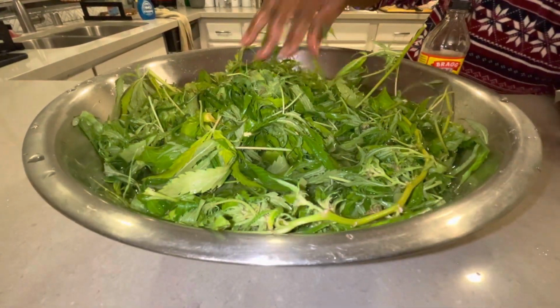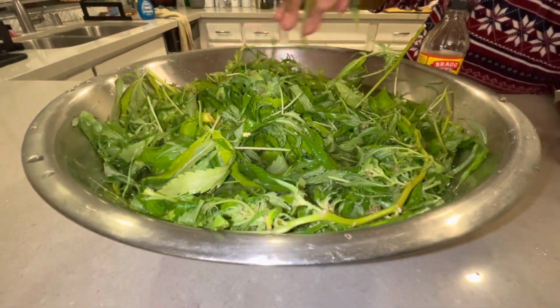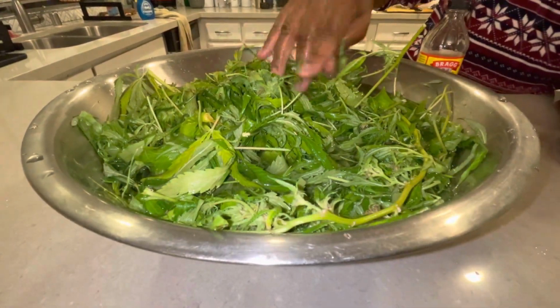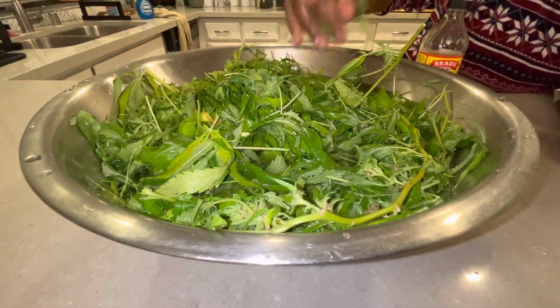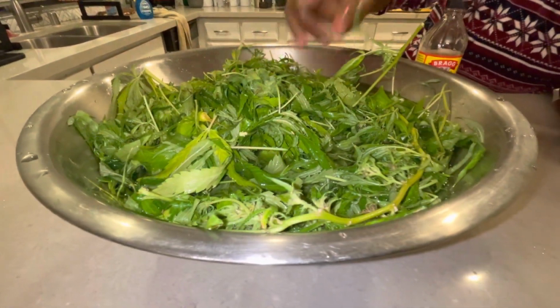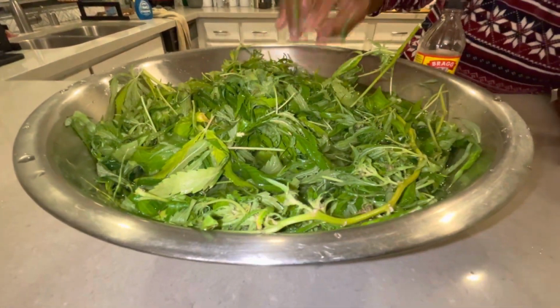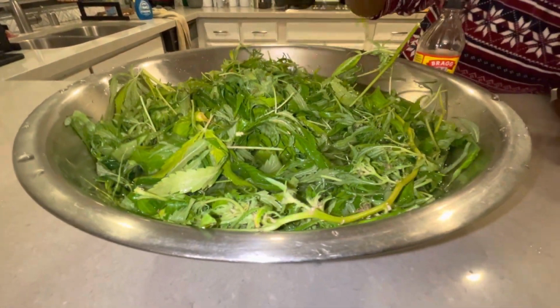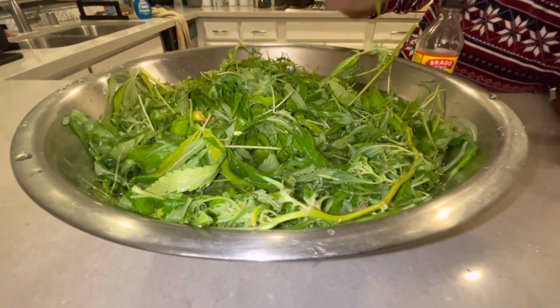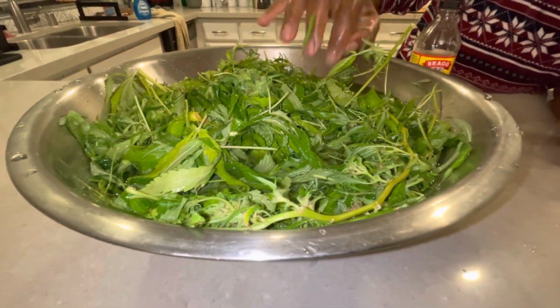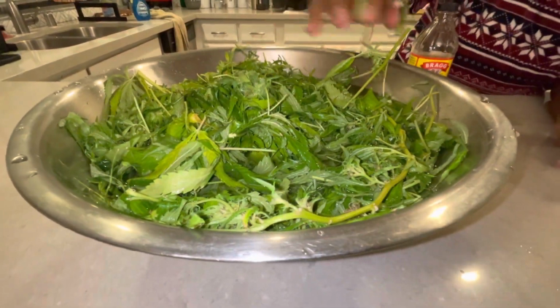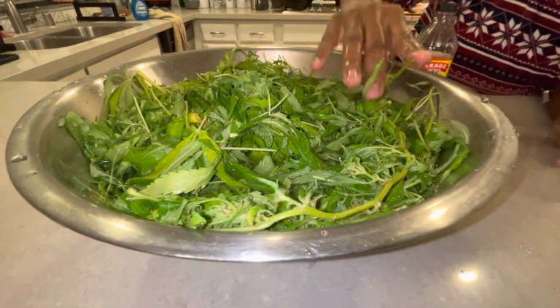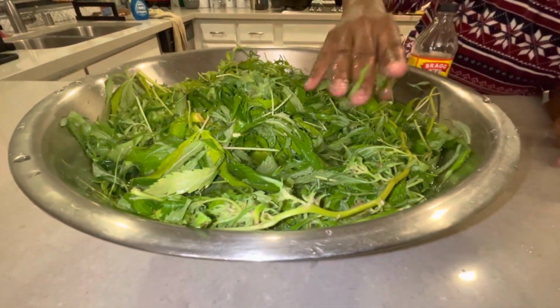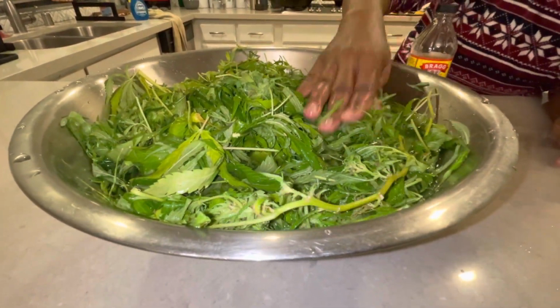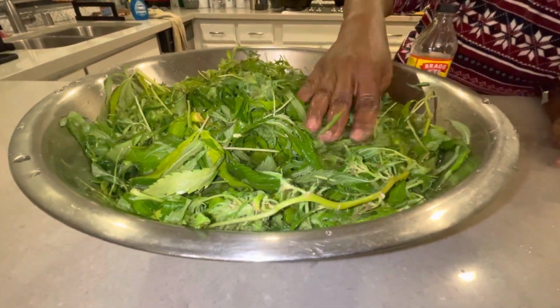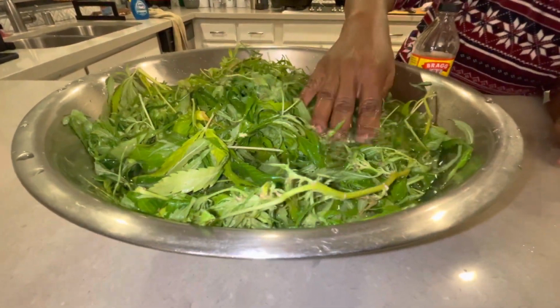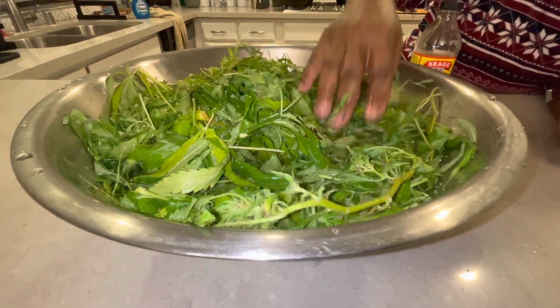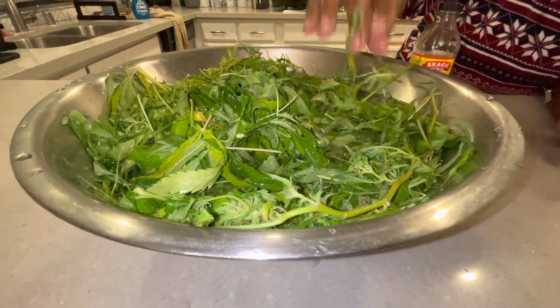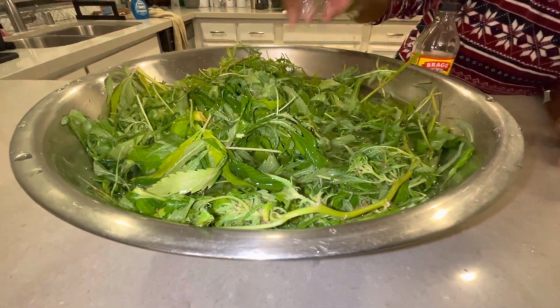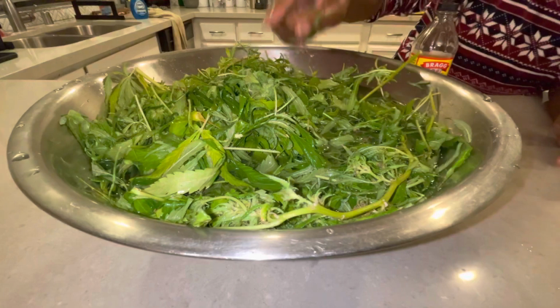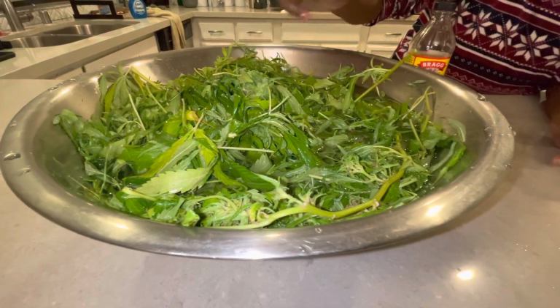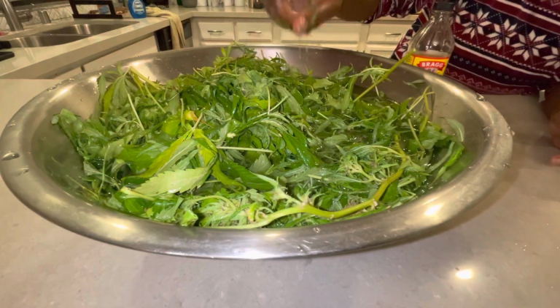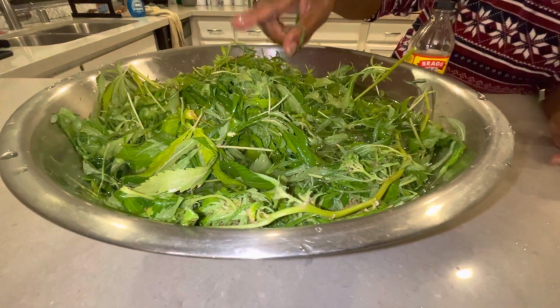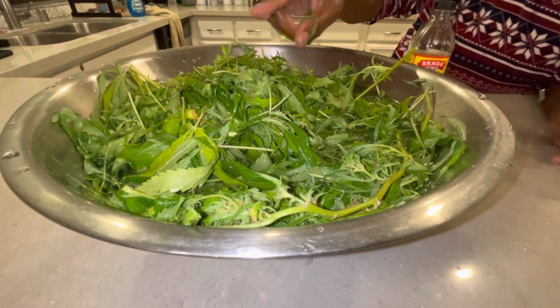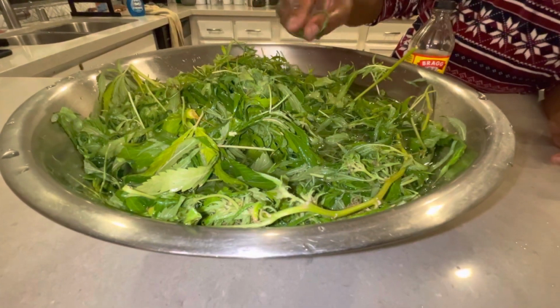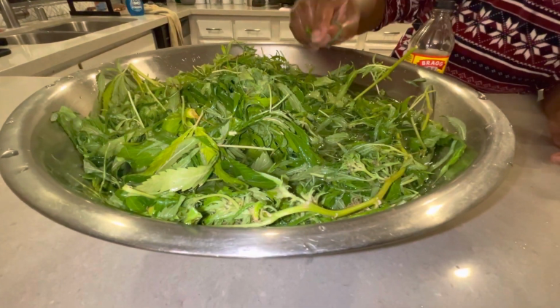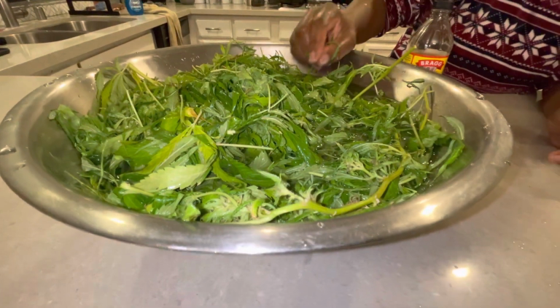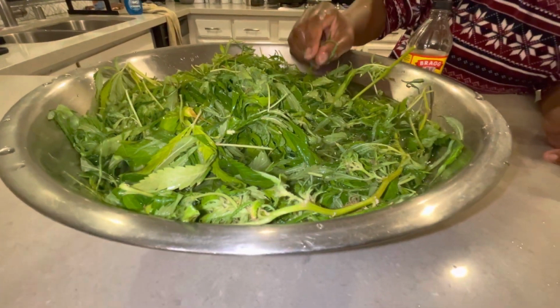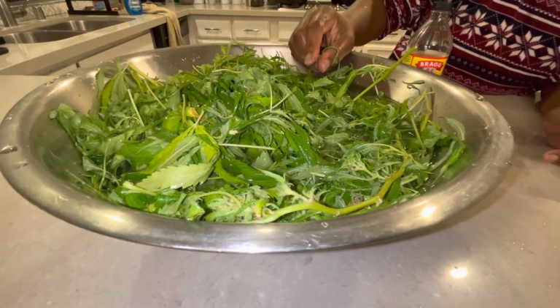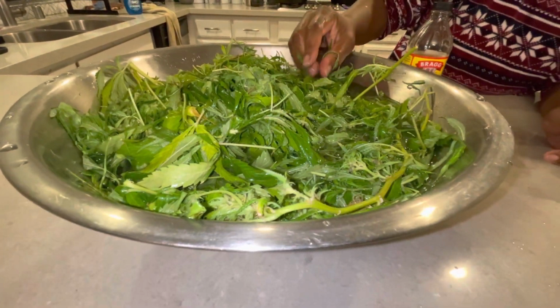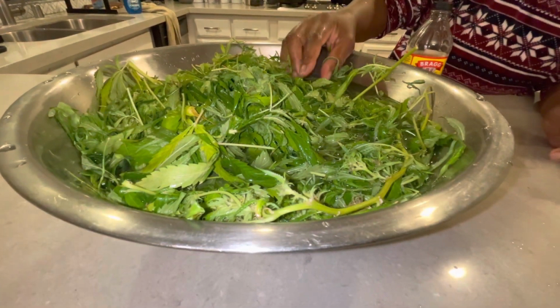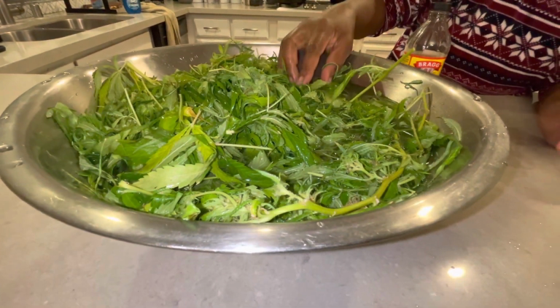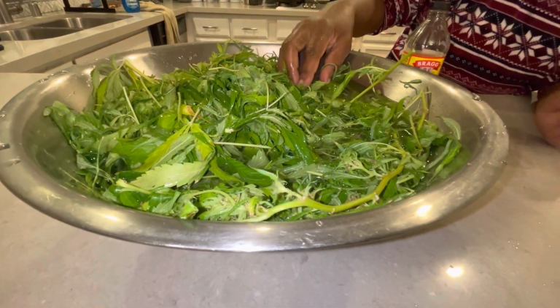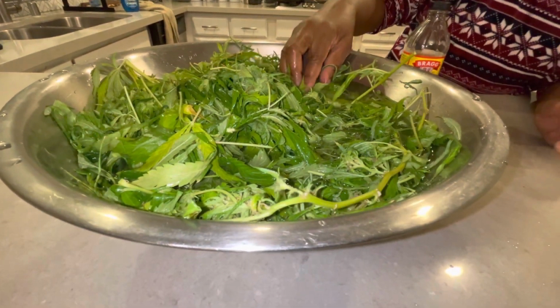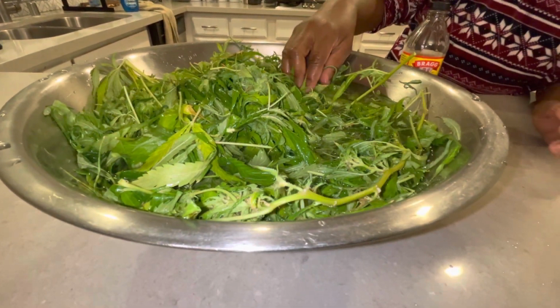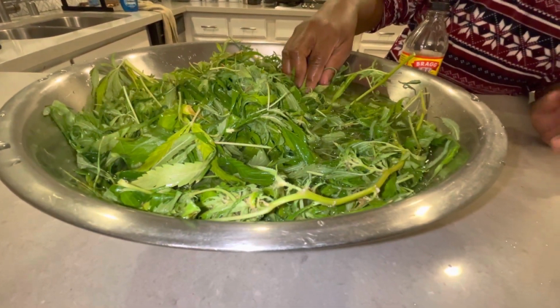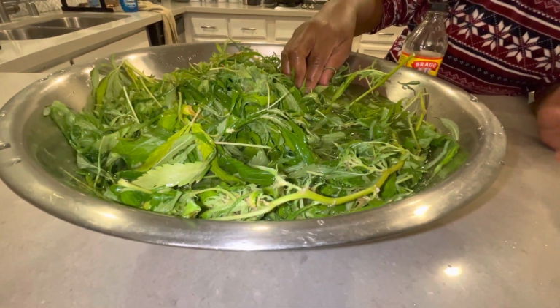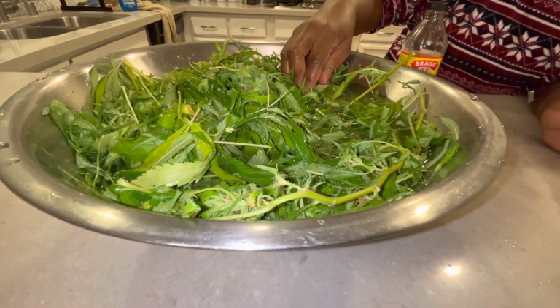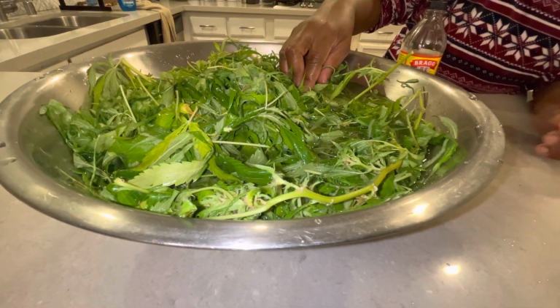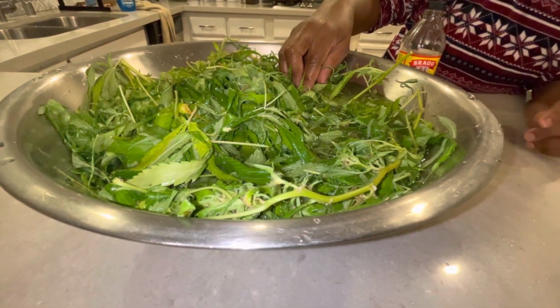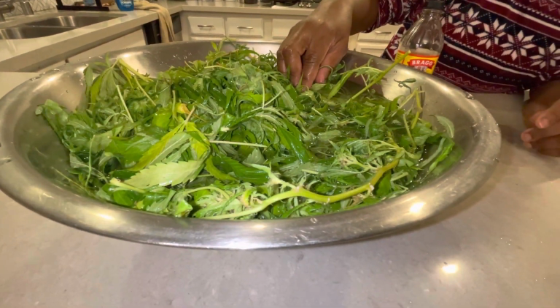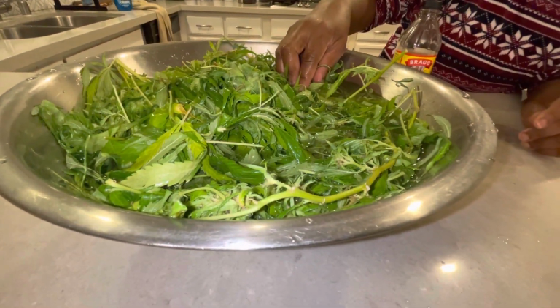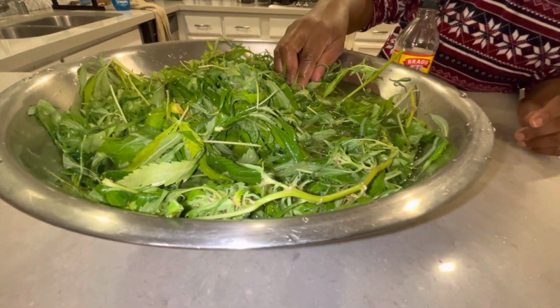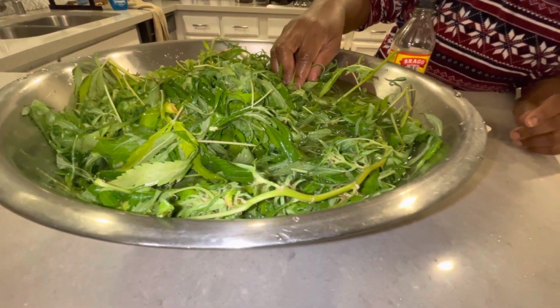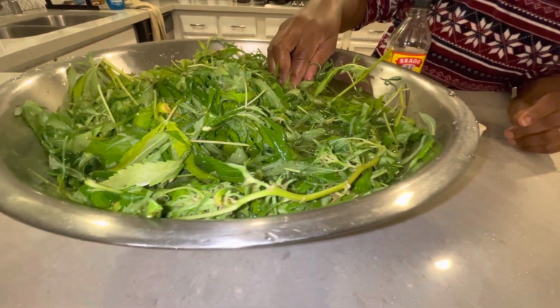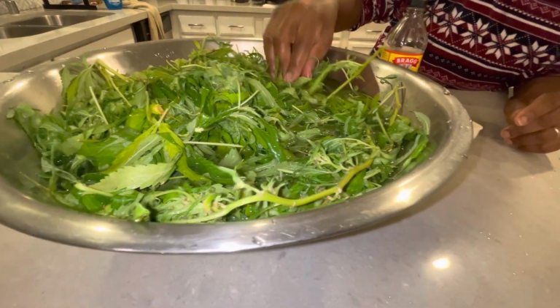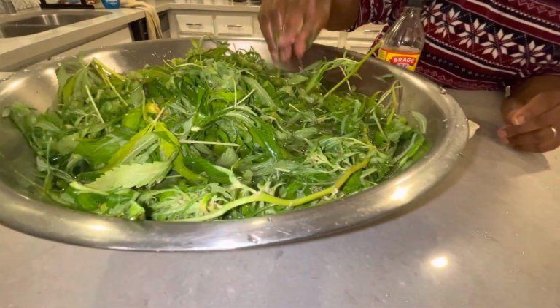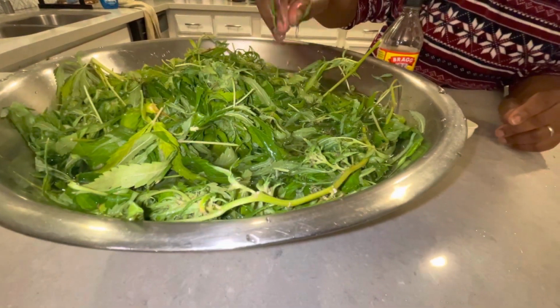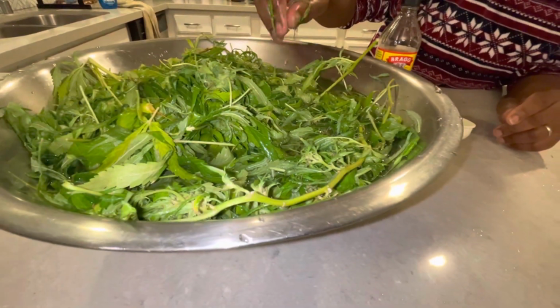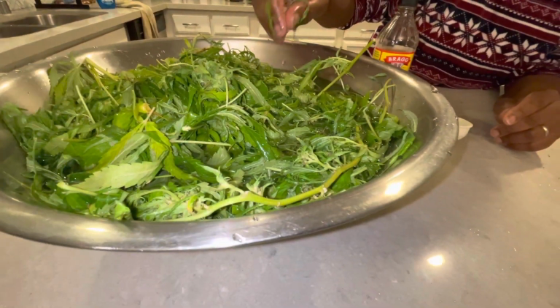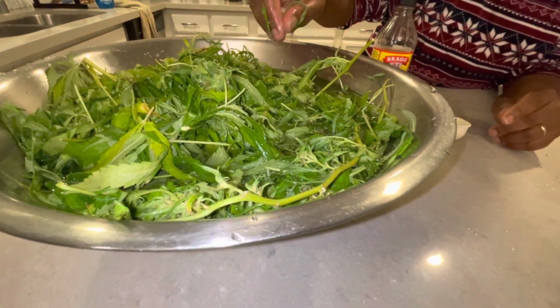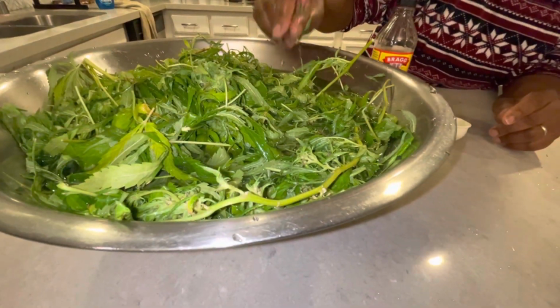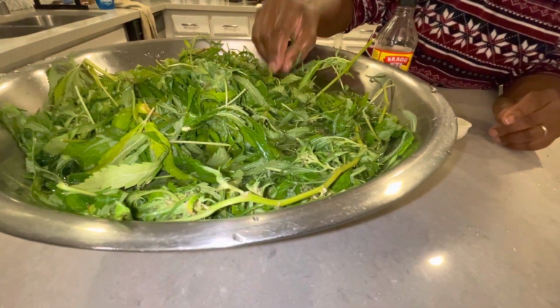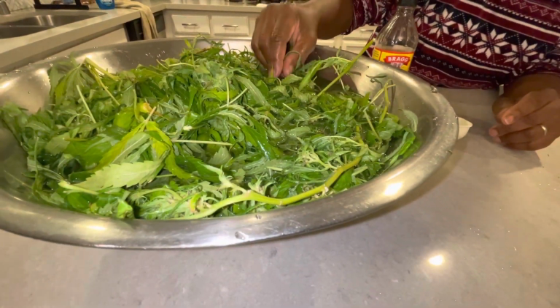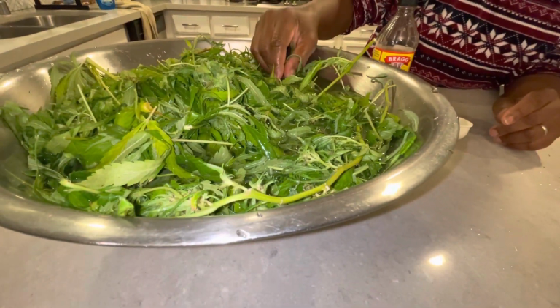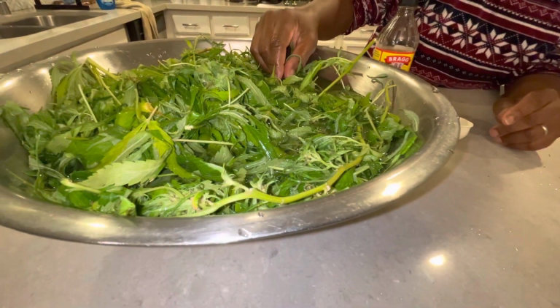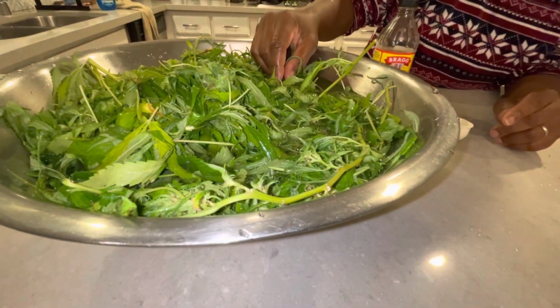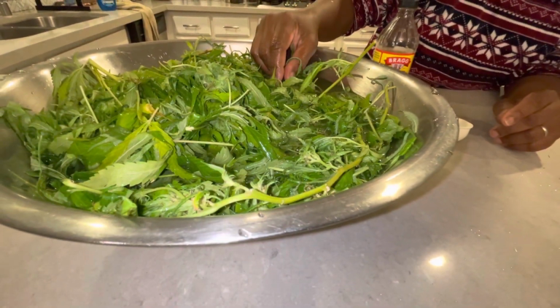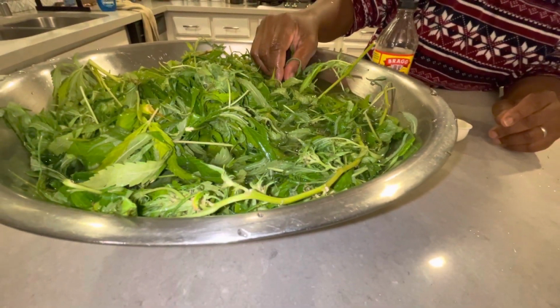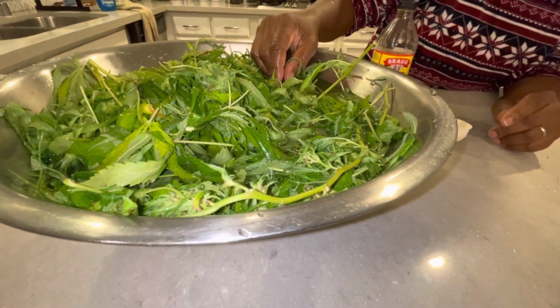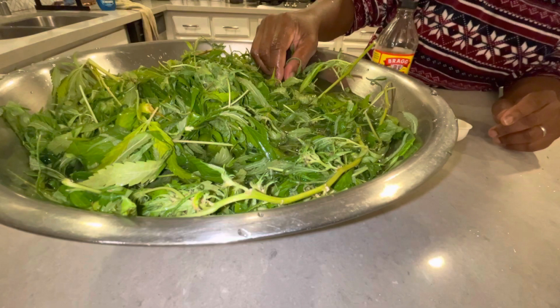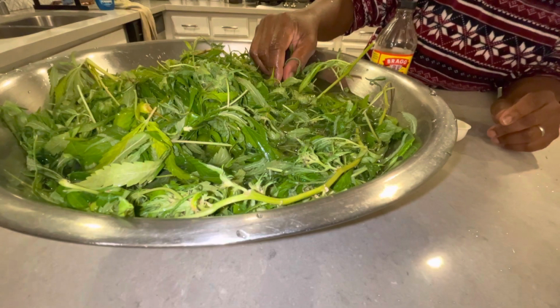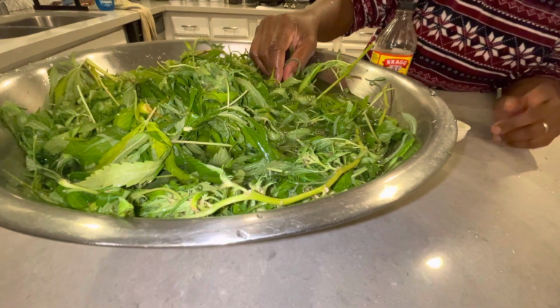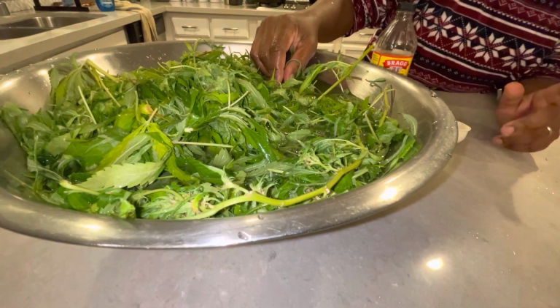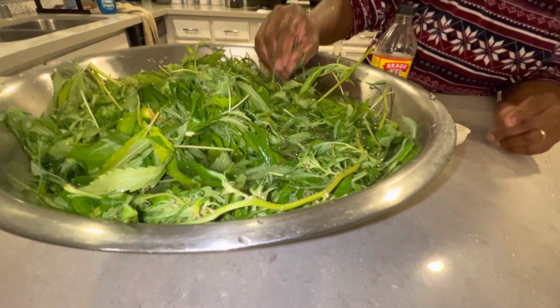I'm going to add some more water to this and this is going to sit about 30 minutes, then it's going to be a drying process and you'll see that in the next chapter. Have a good one.